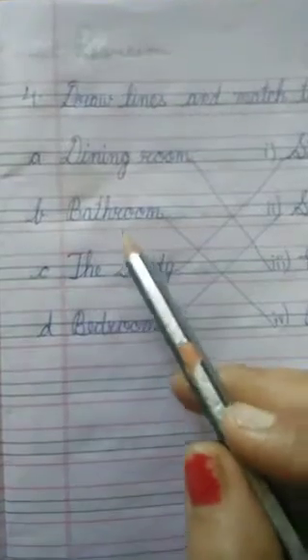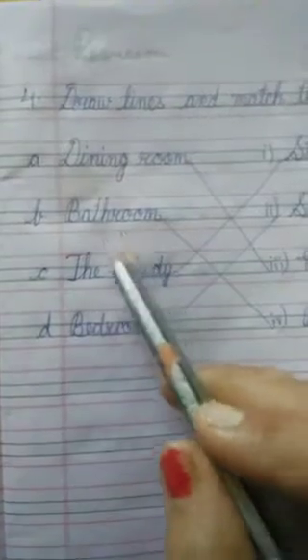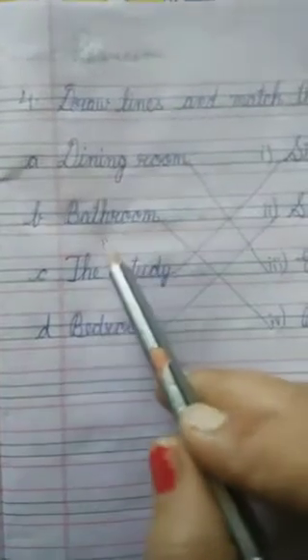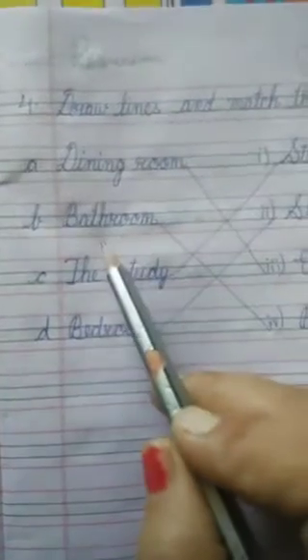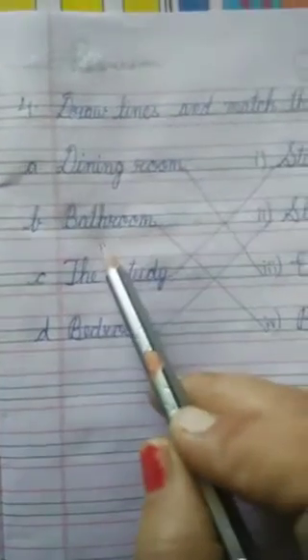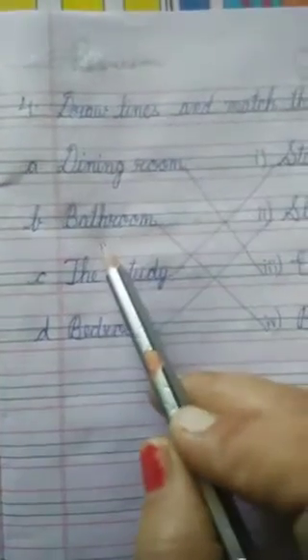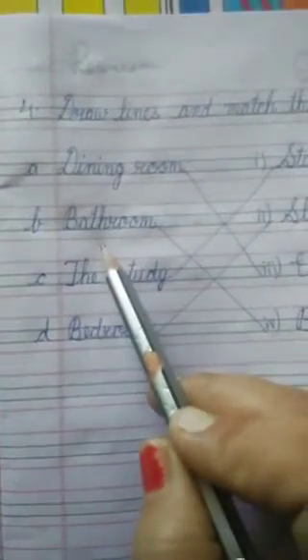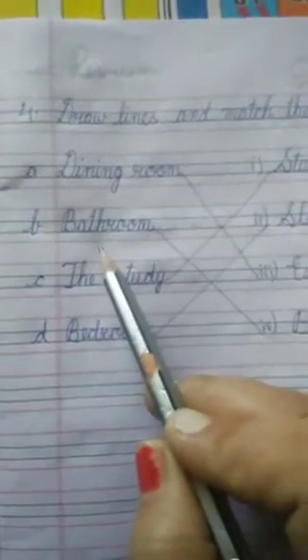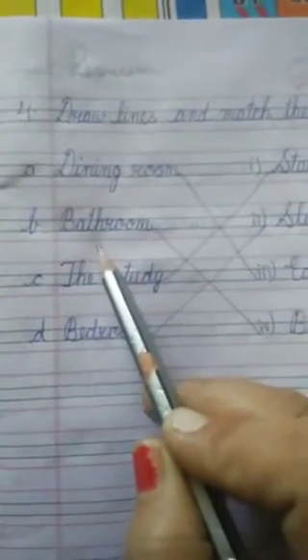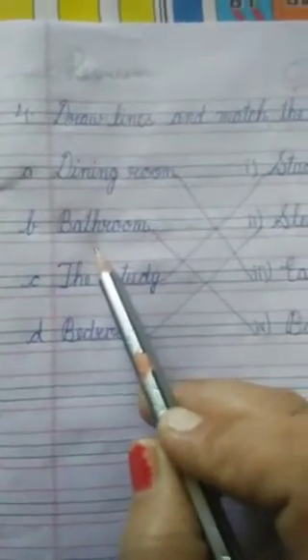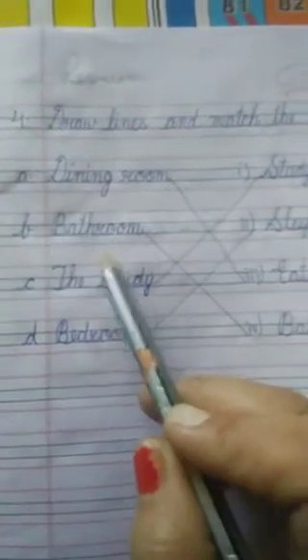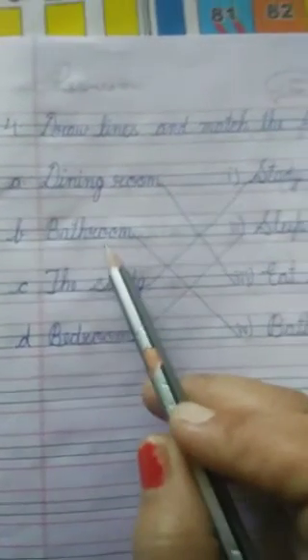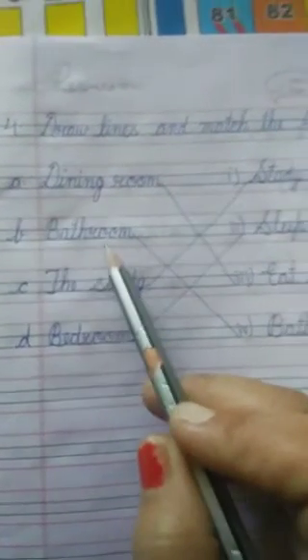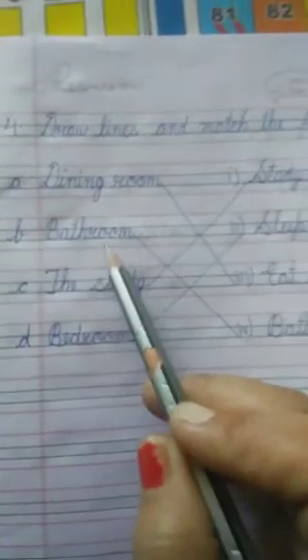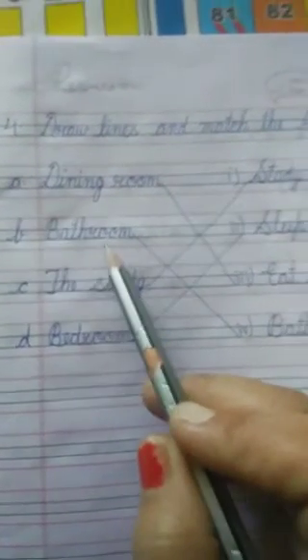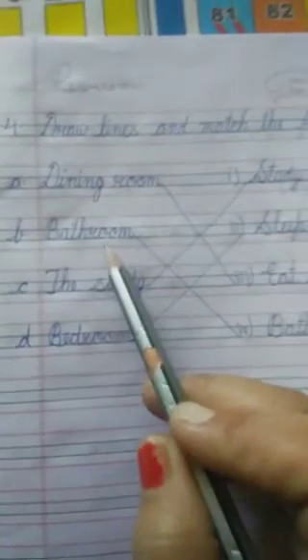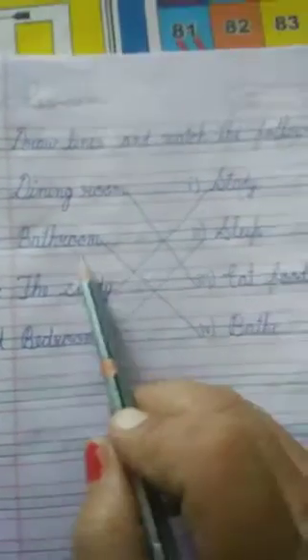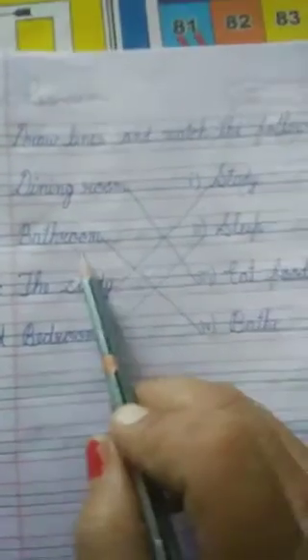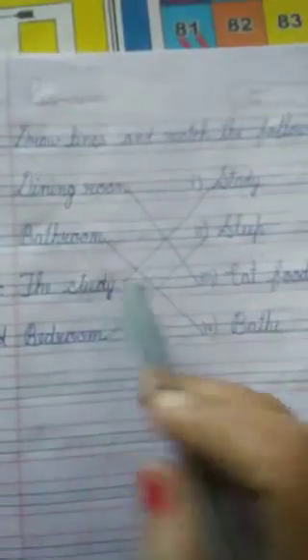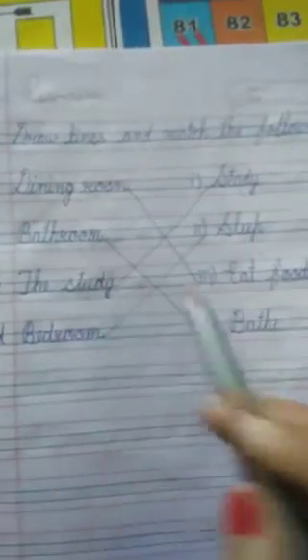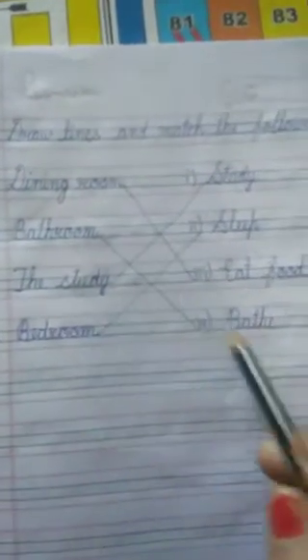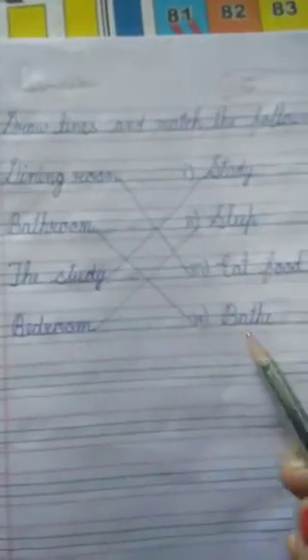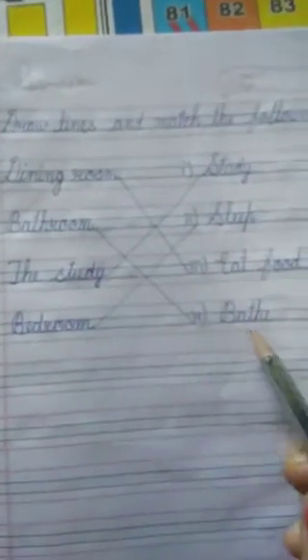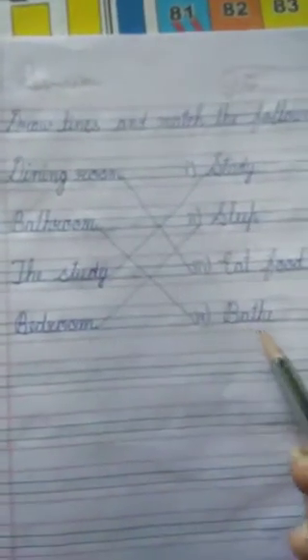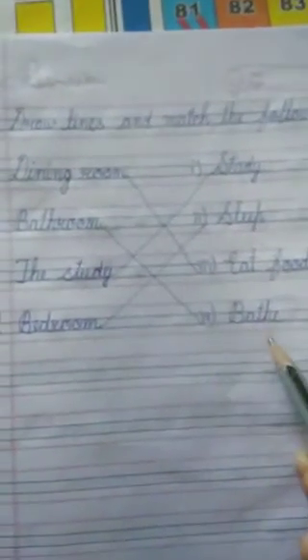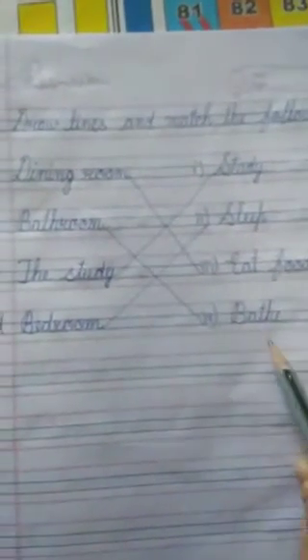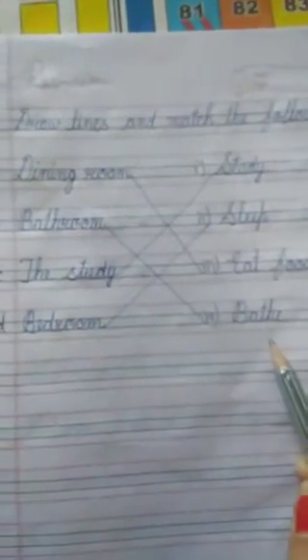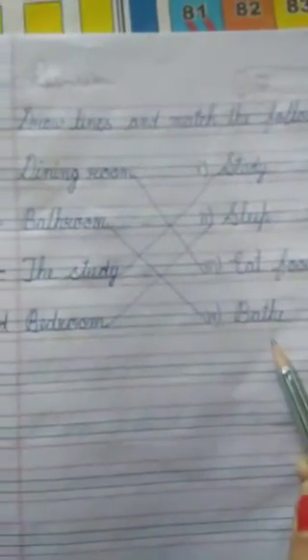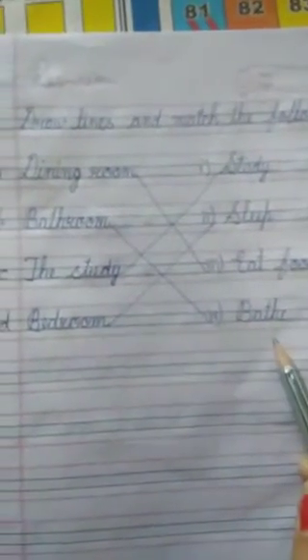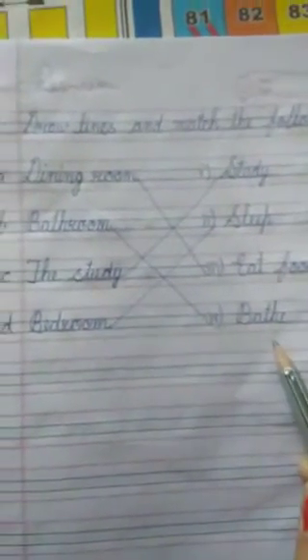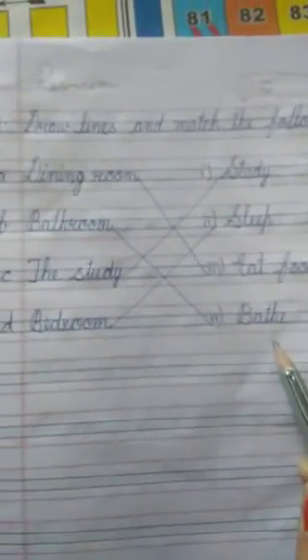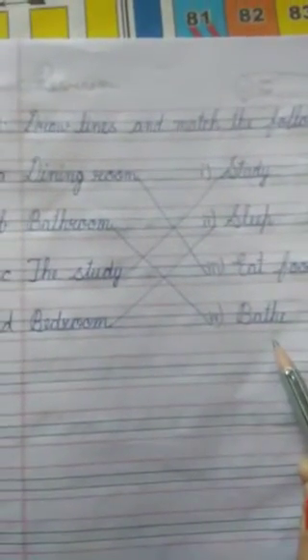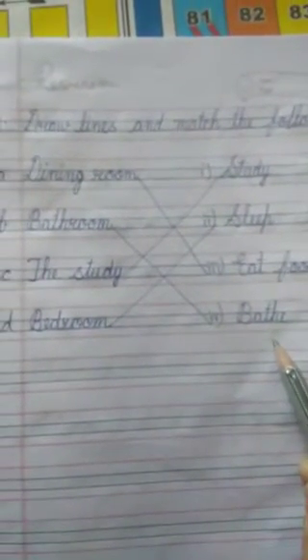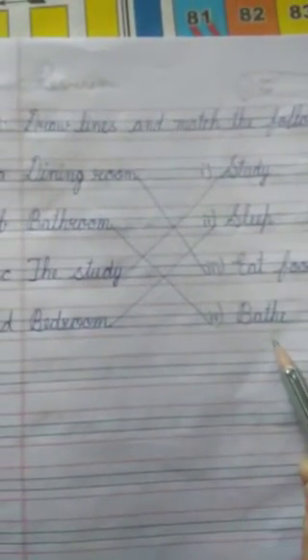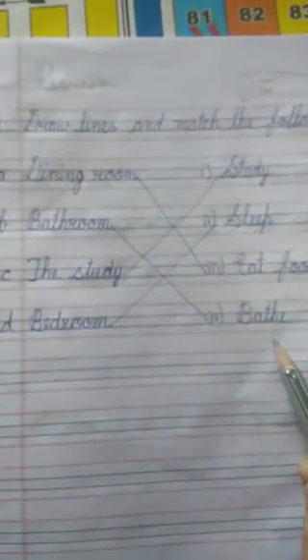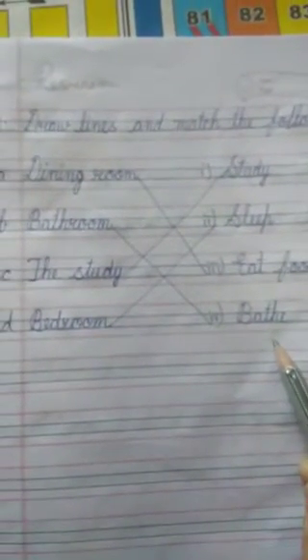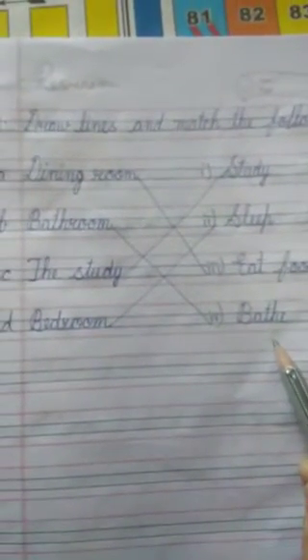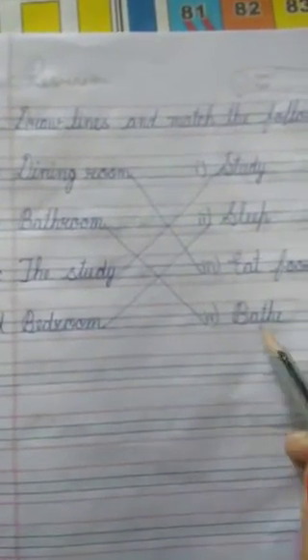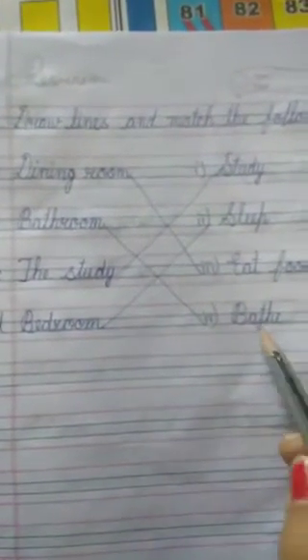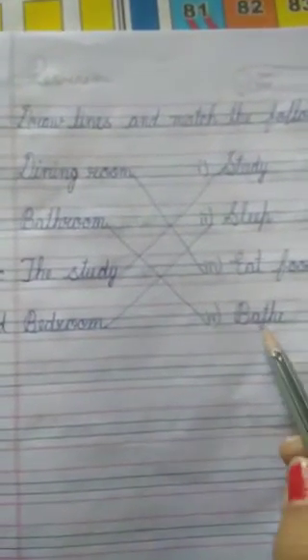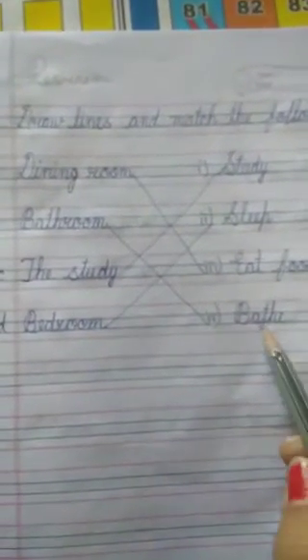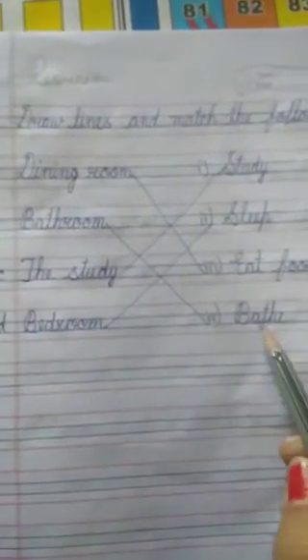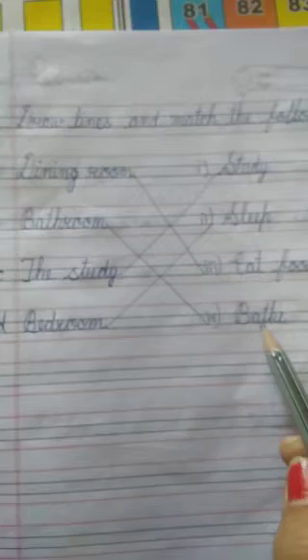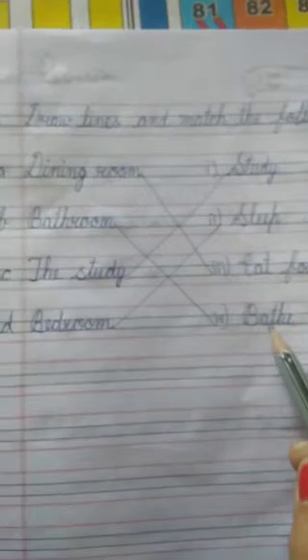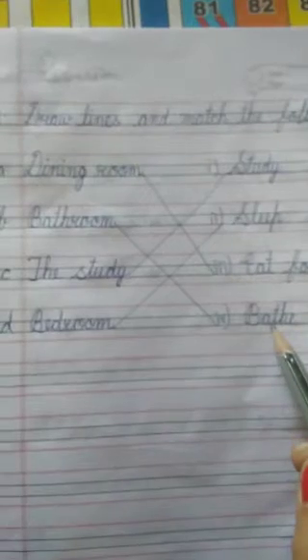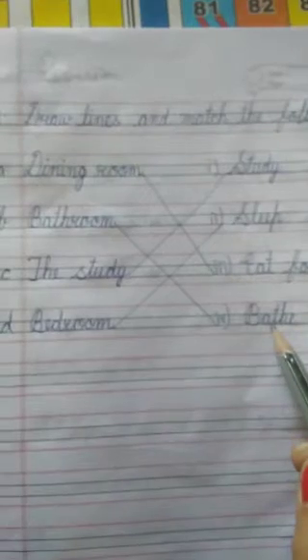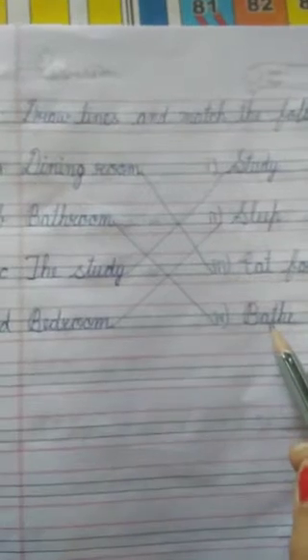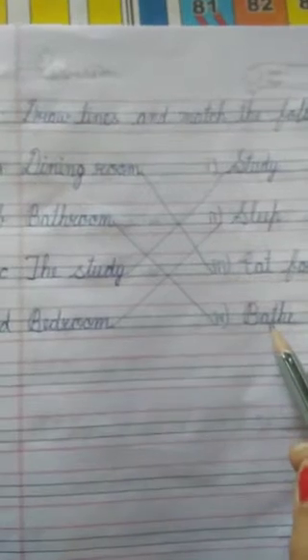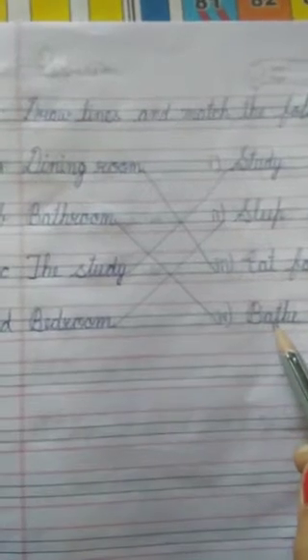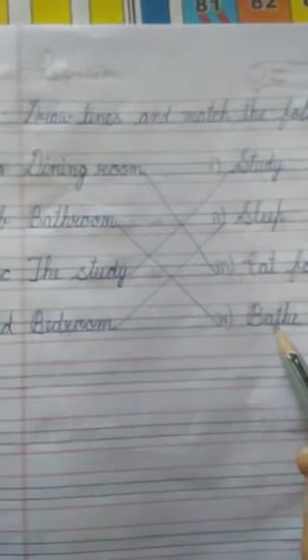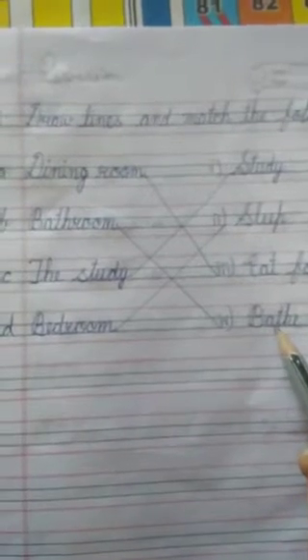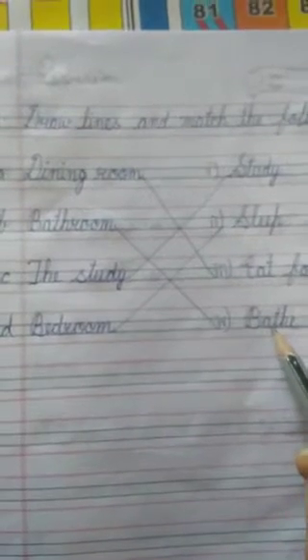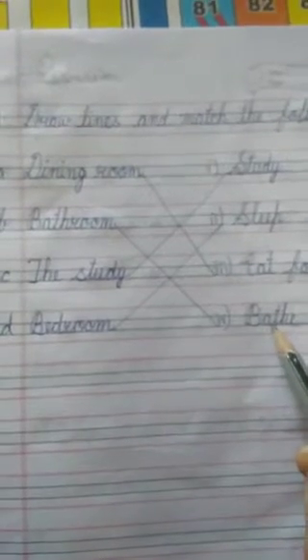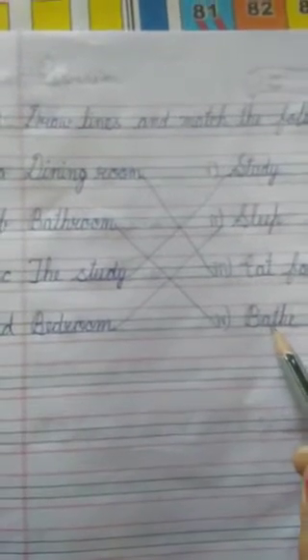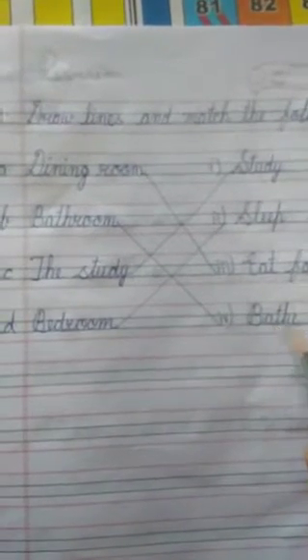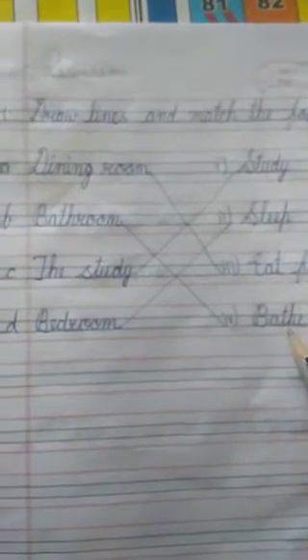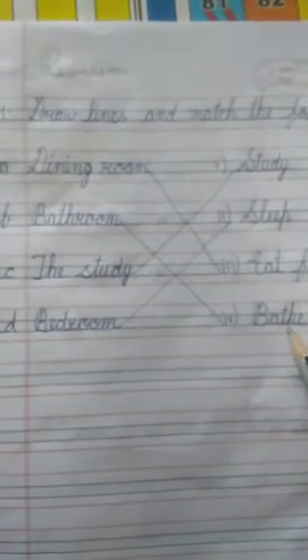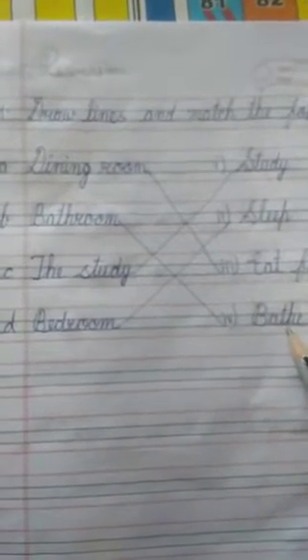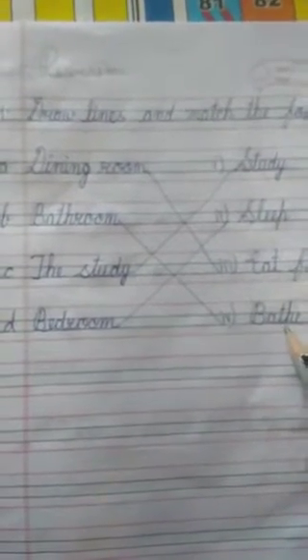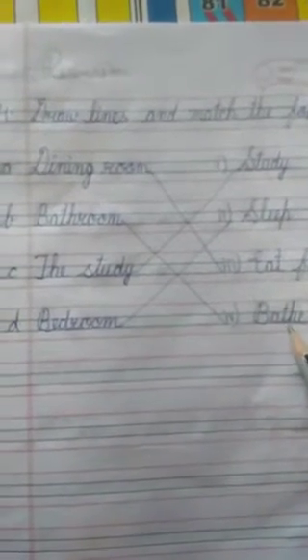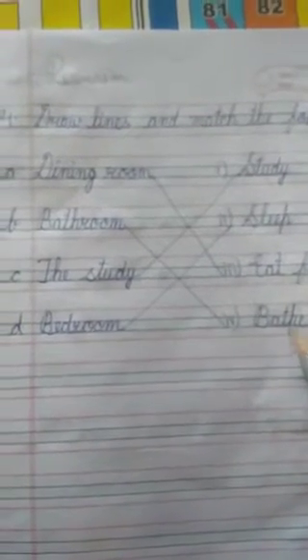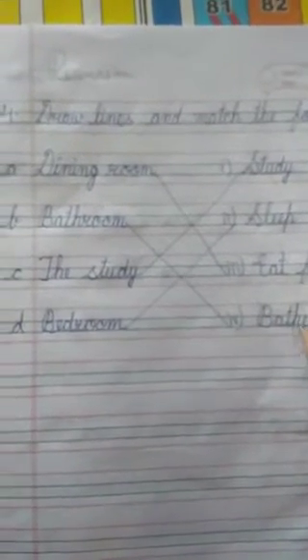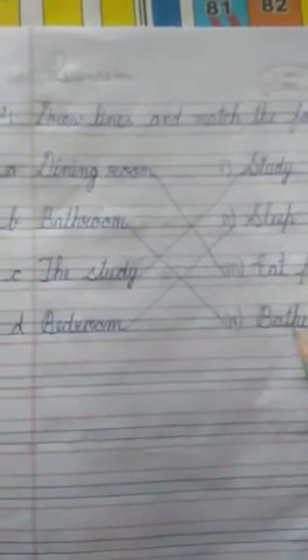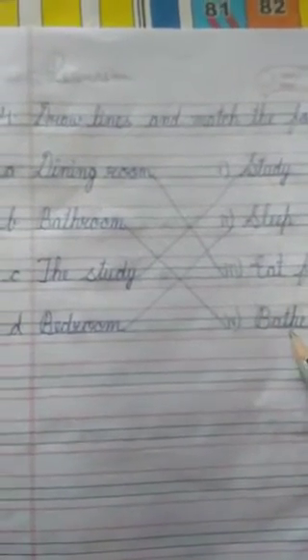B — Bathroom. In a bathroom we take a bath. We take a shower.